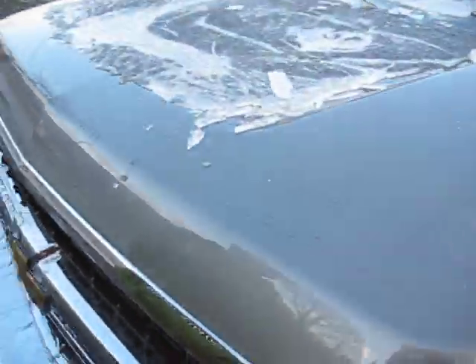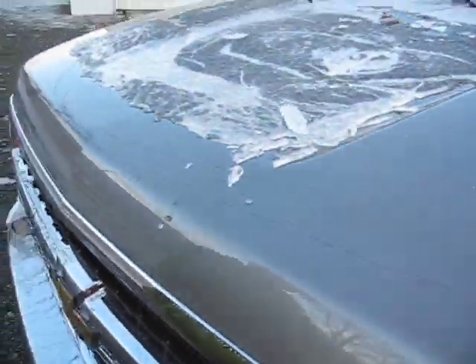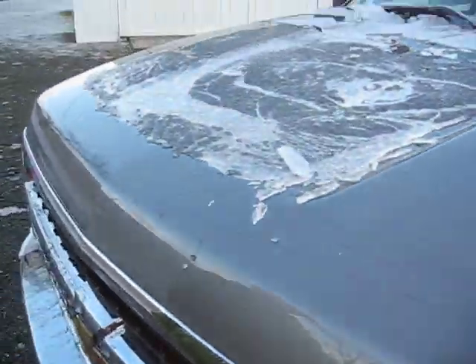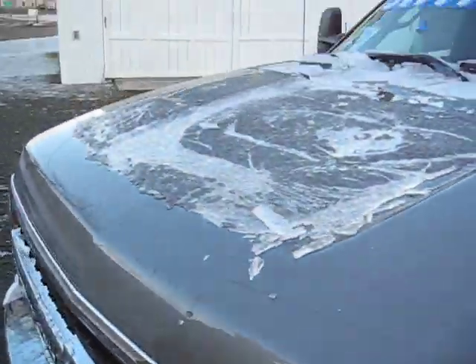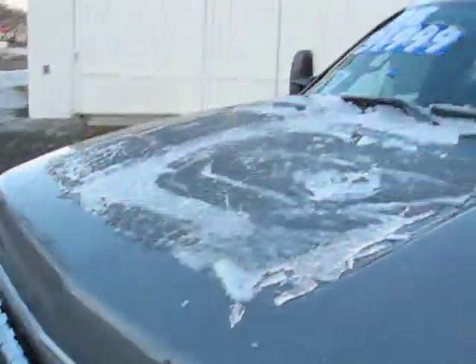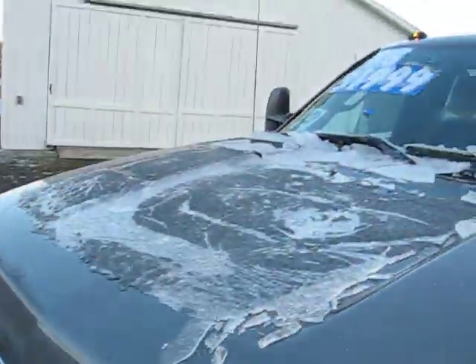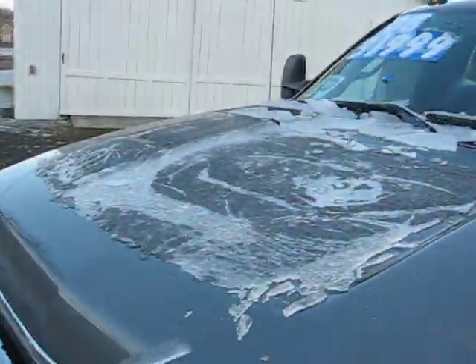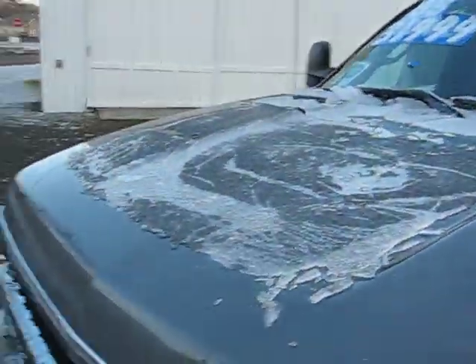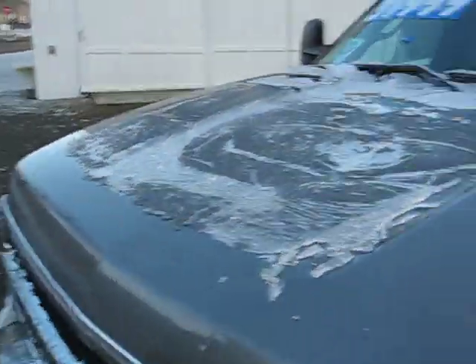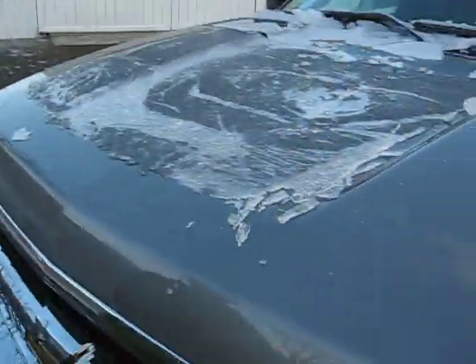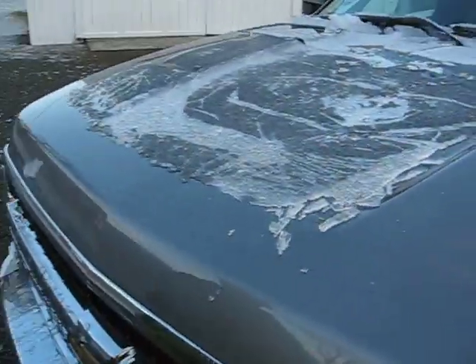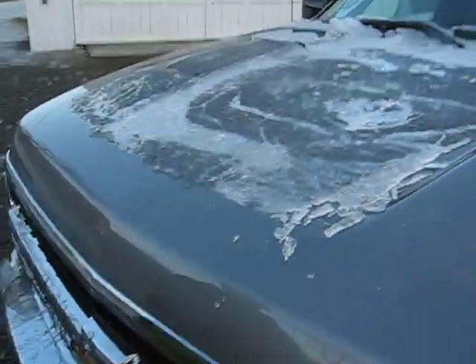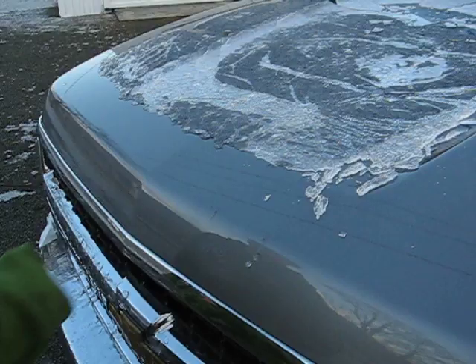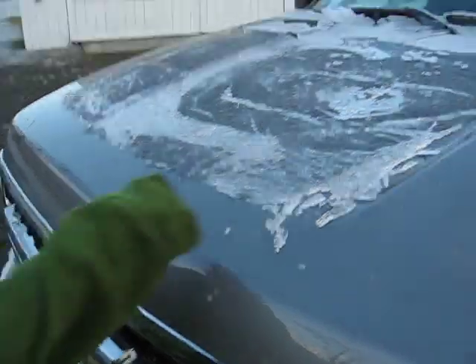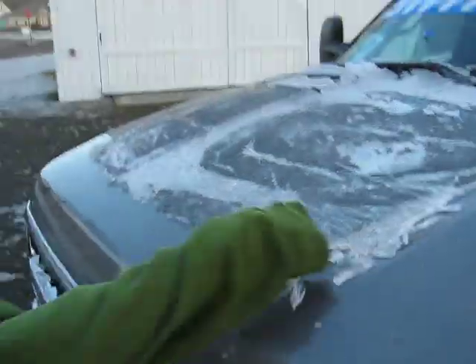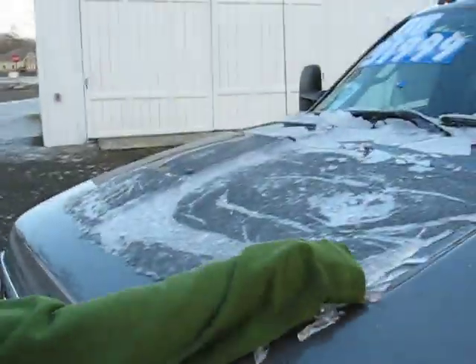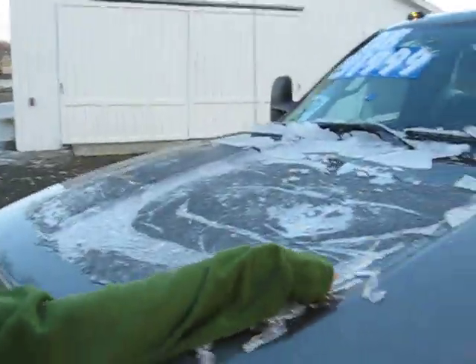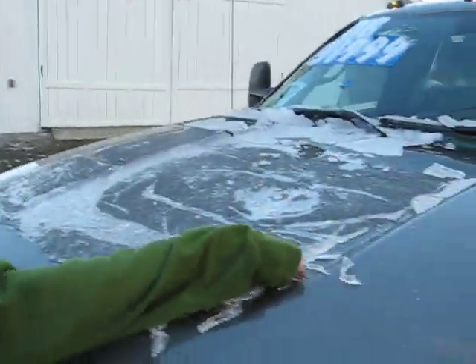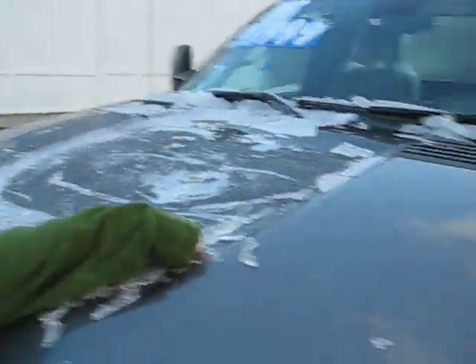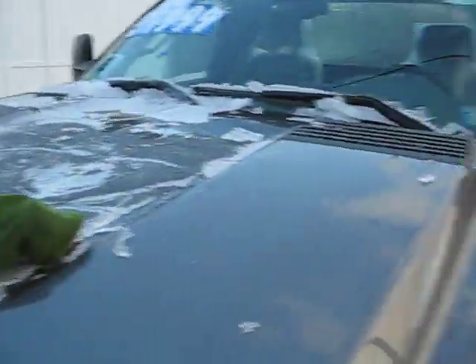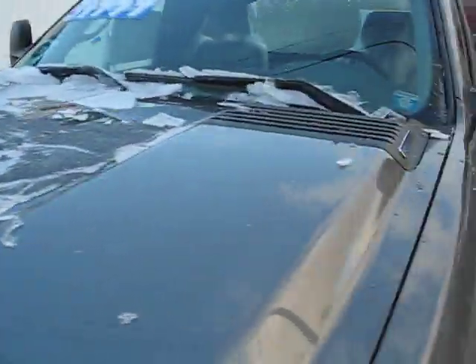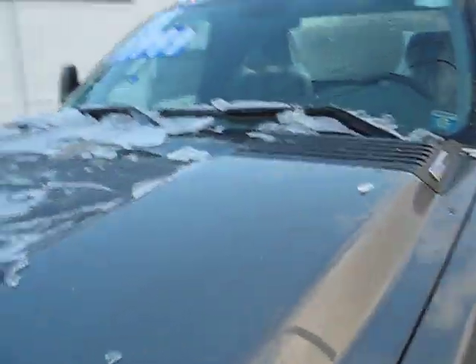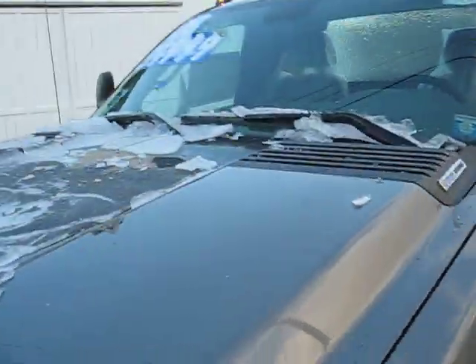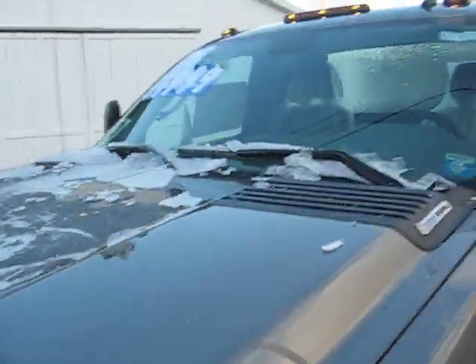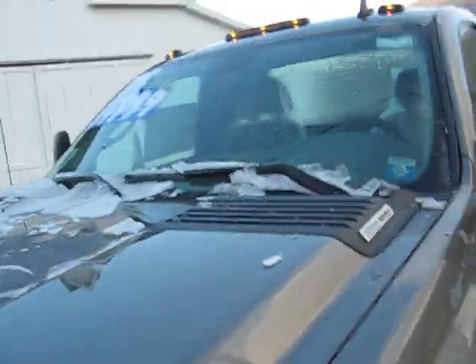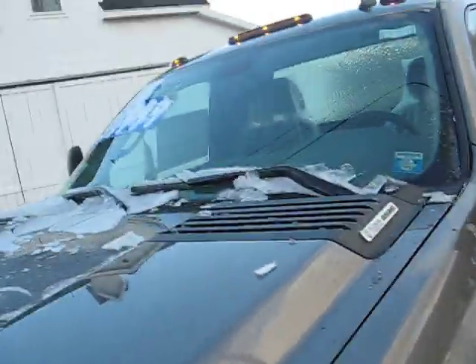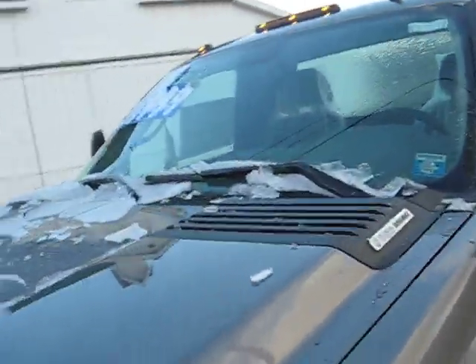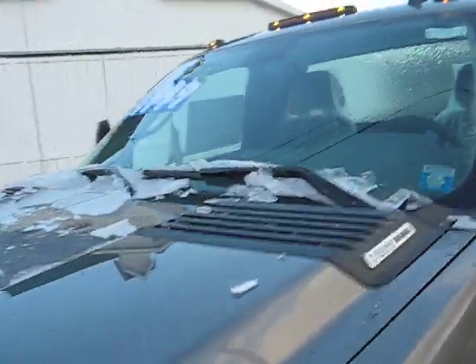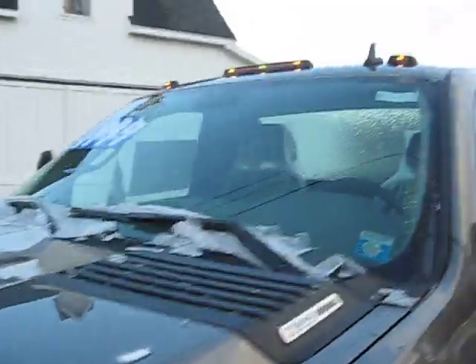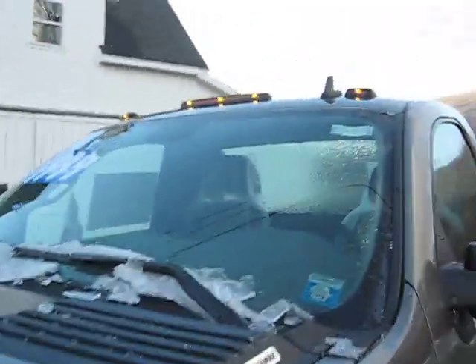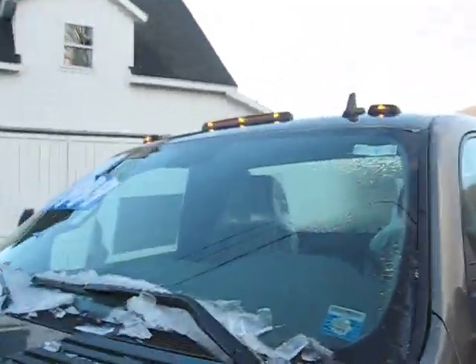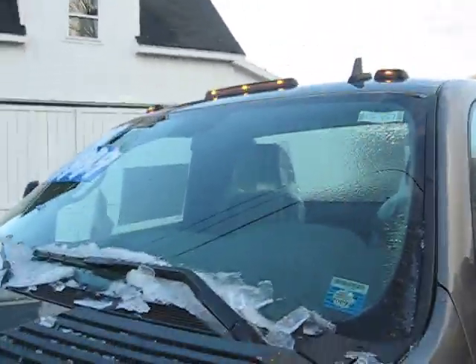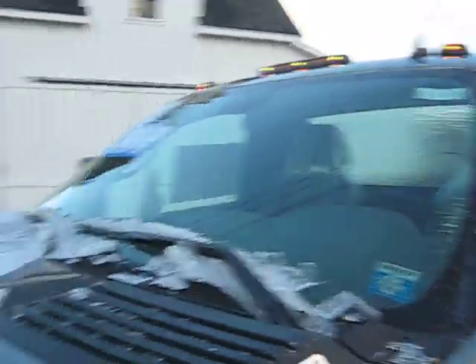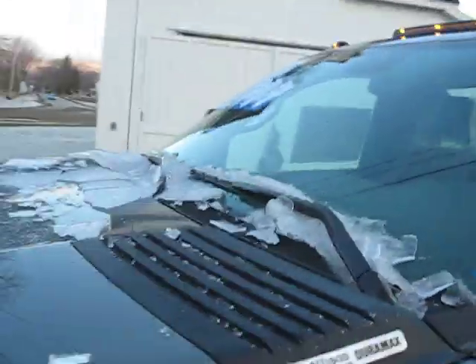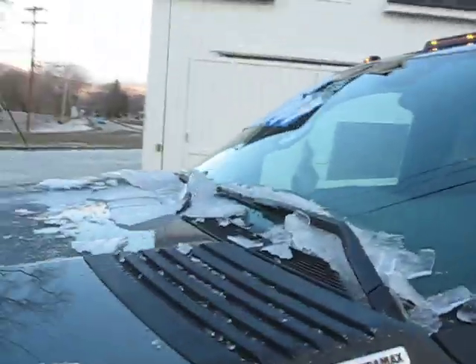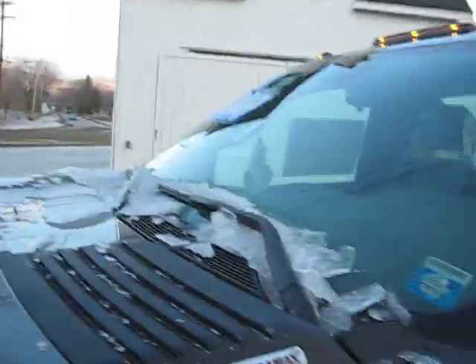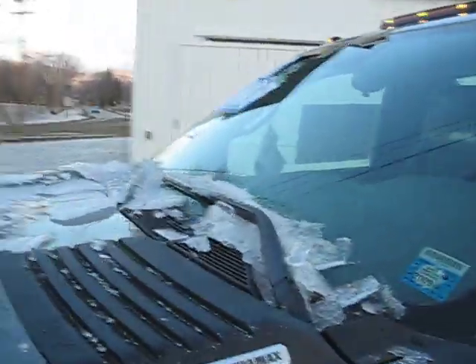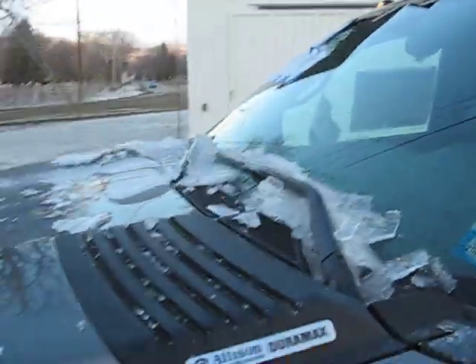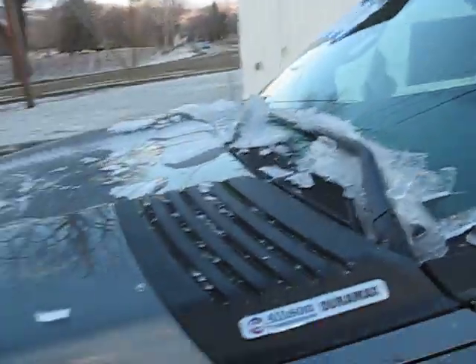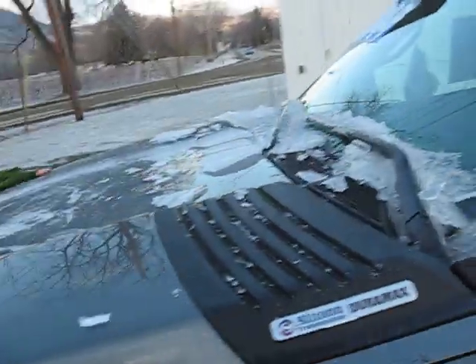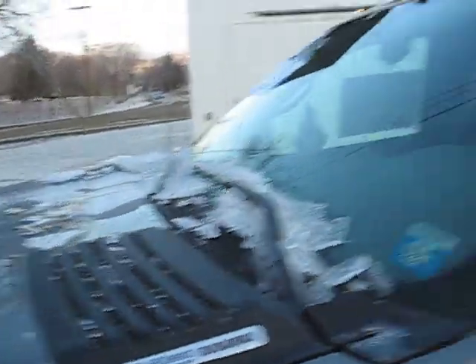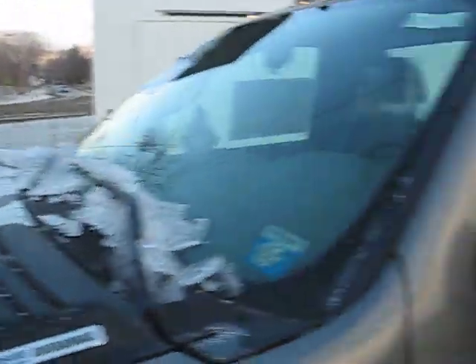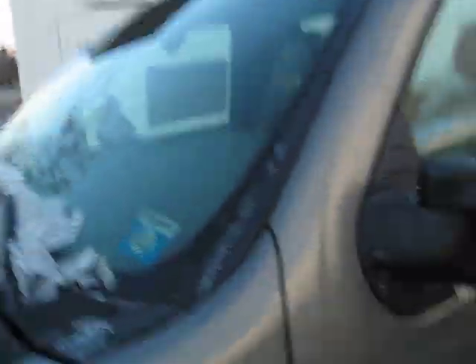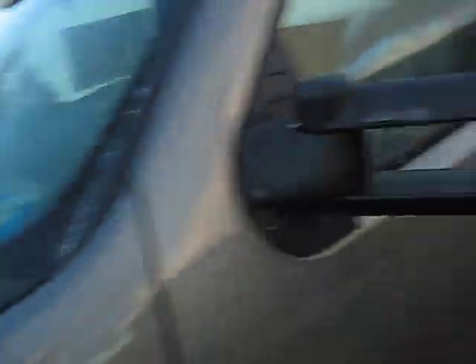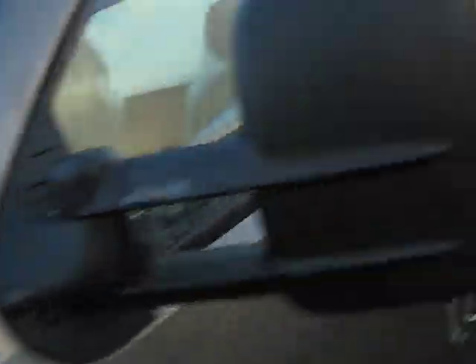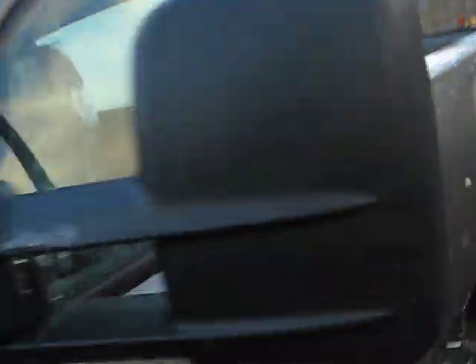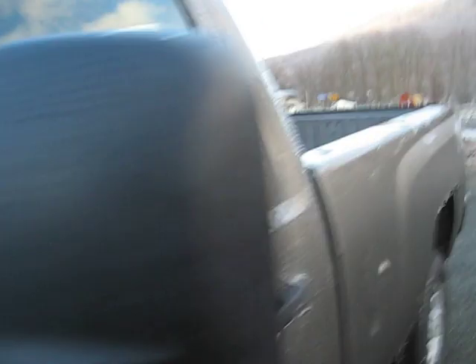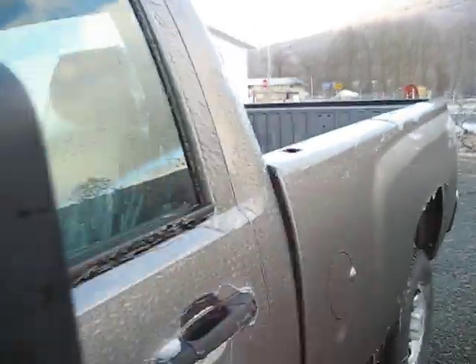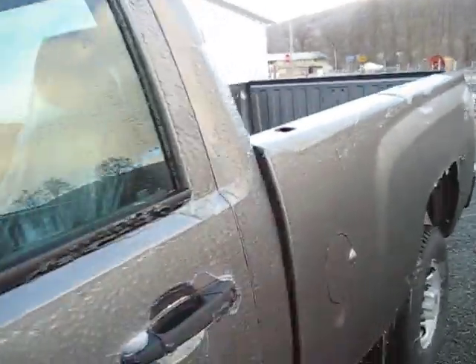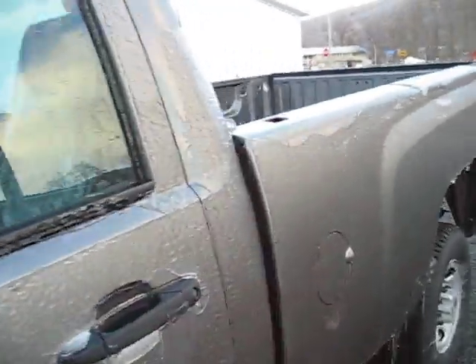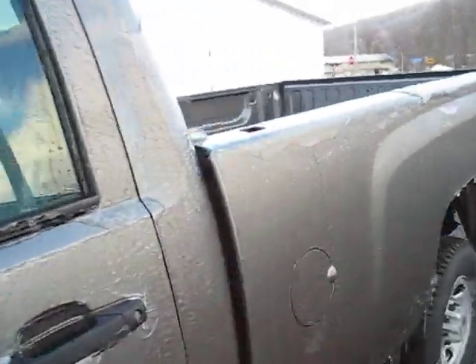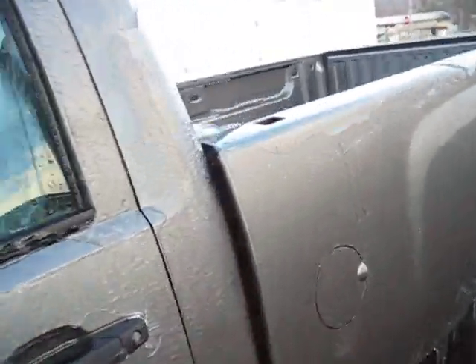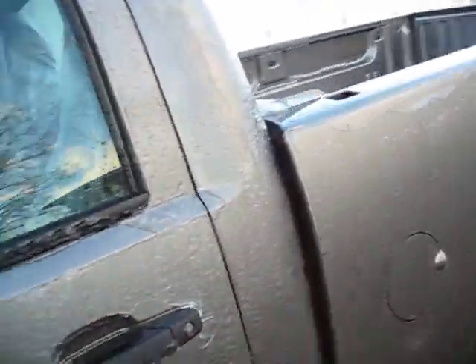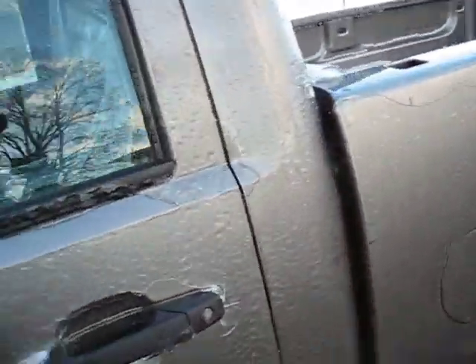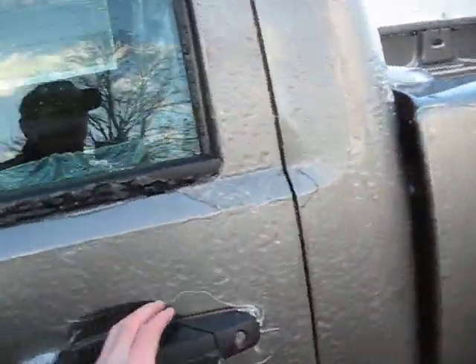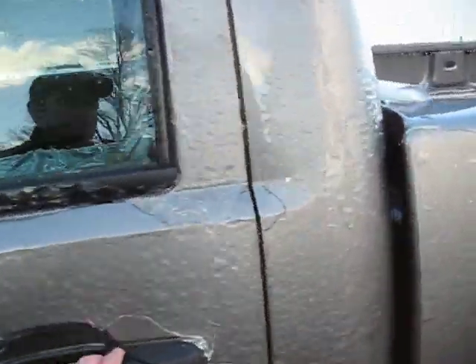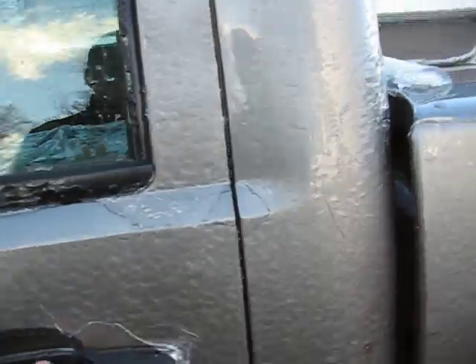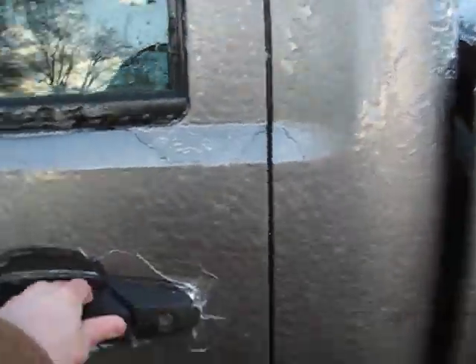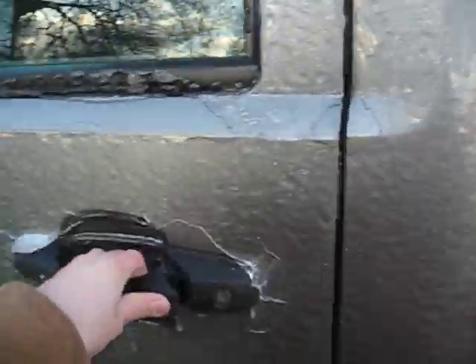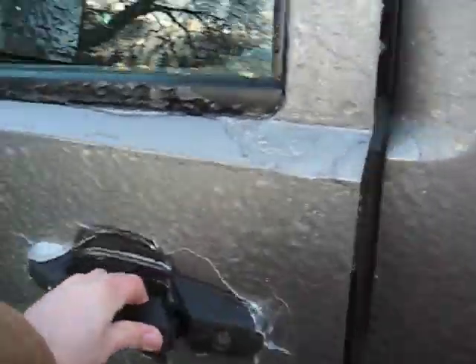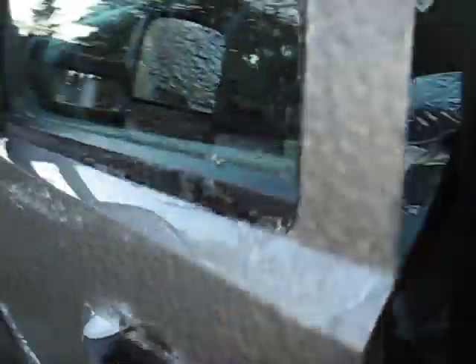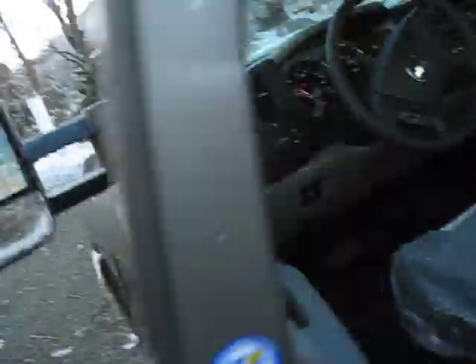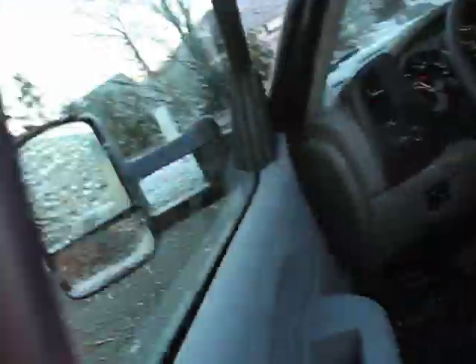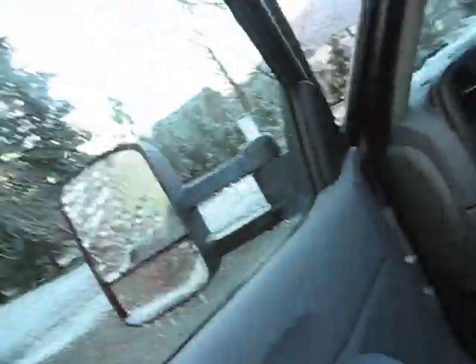Oh damn, we had an ice storm last night so all the trucks are covered with ice. Alright, so let's take this thing for a little bit of a spin here.